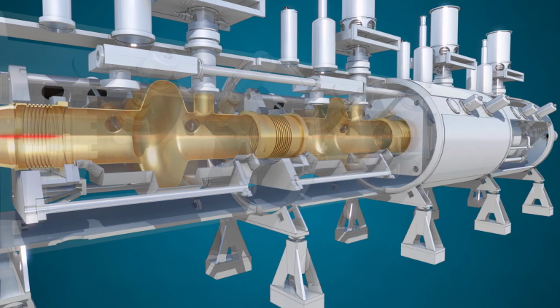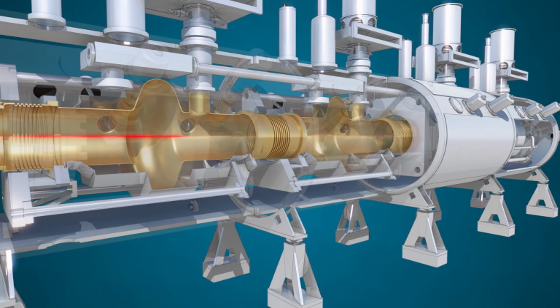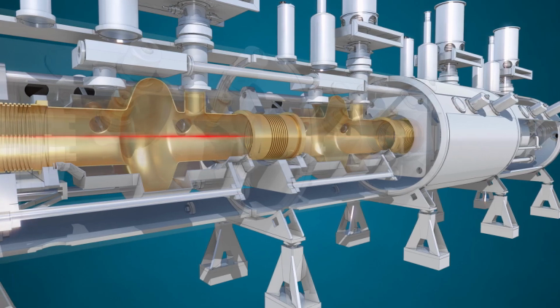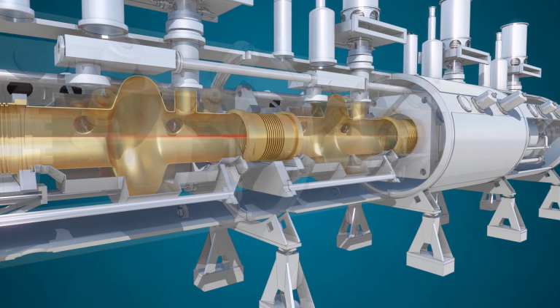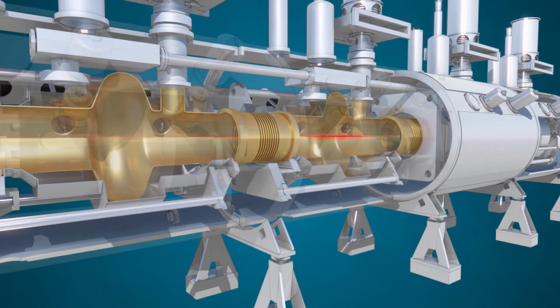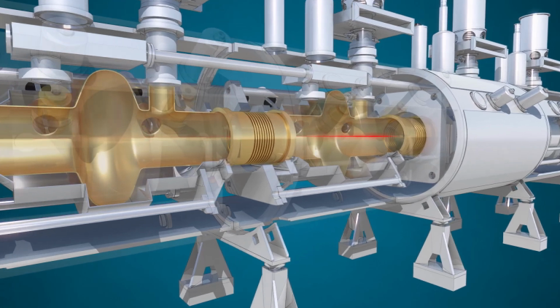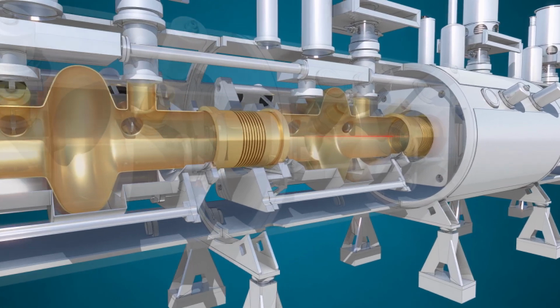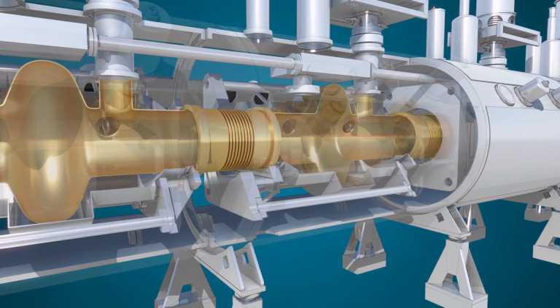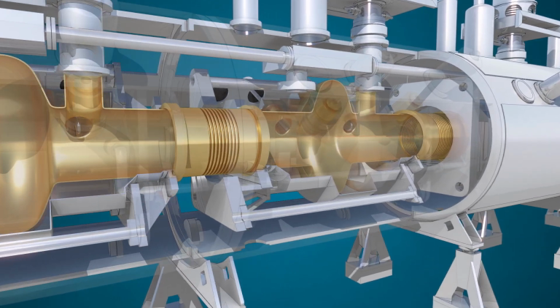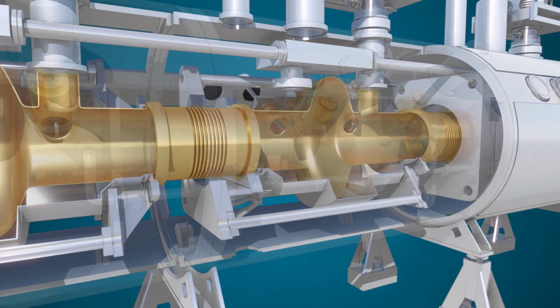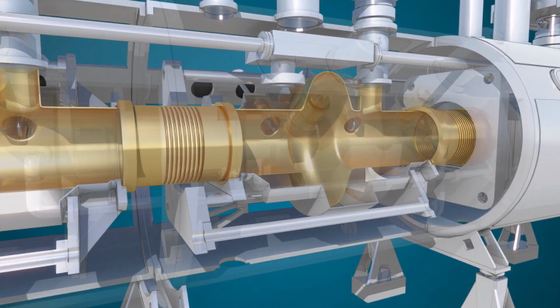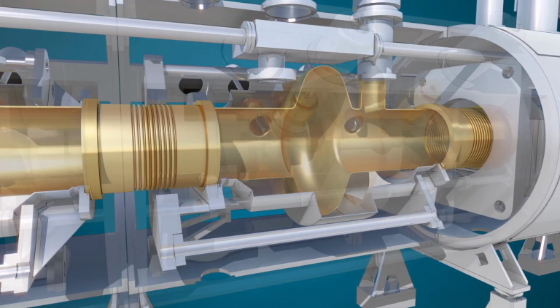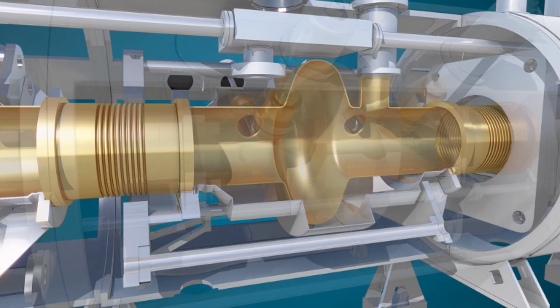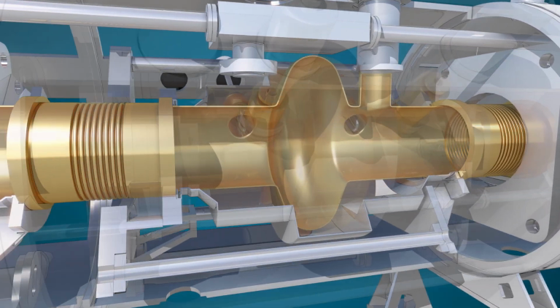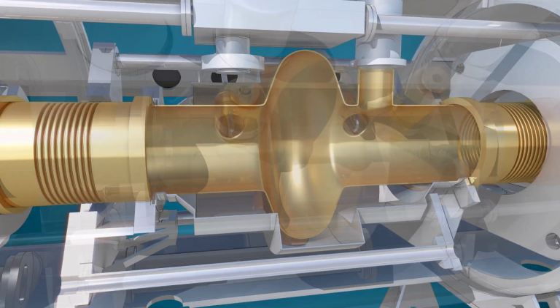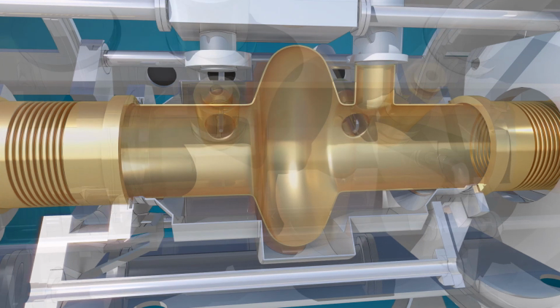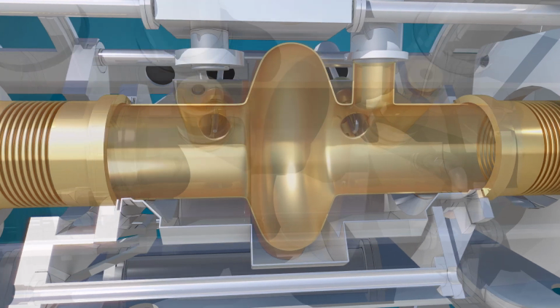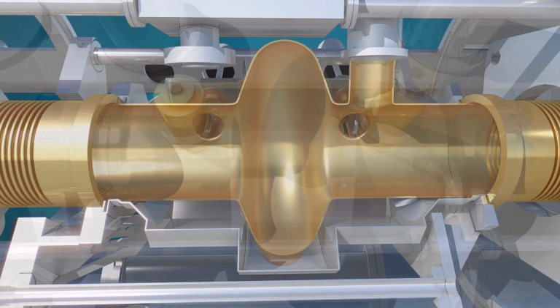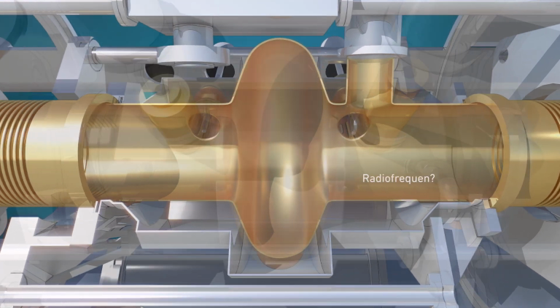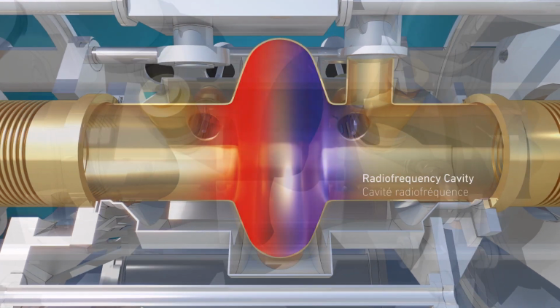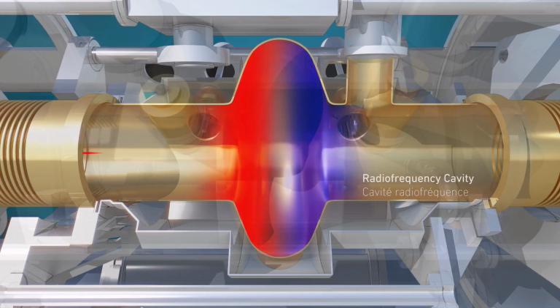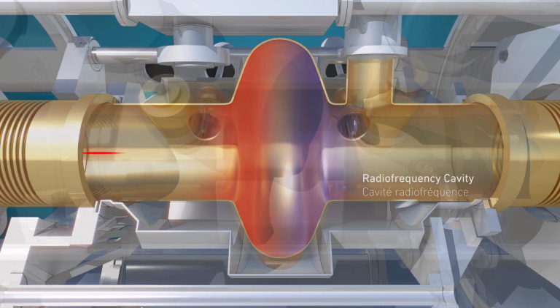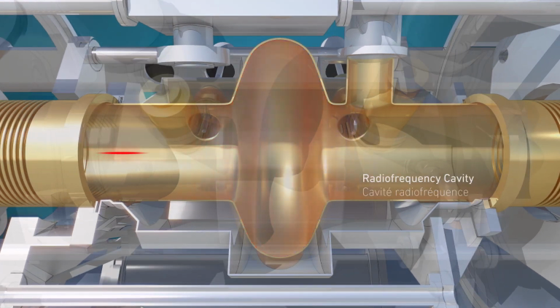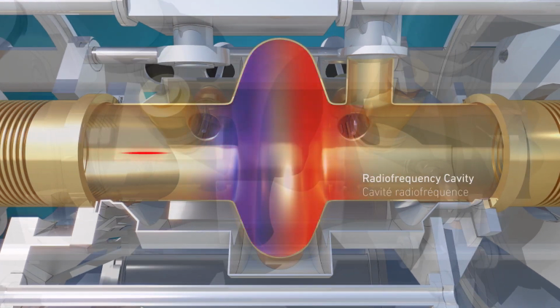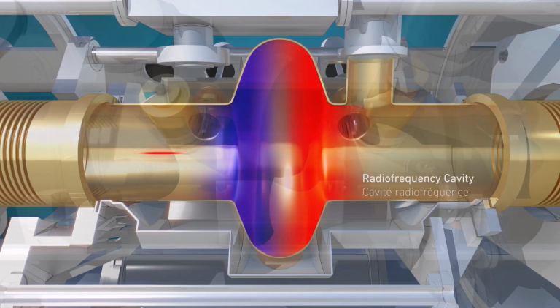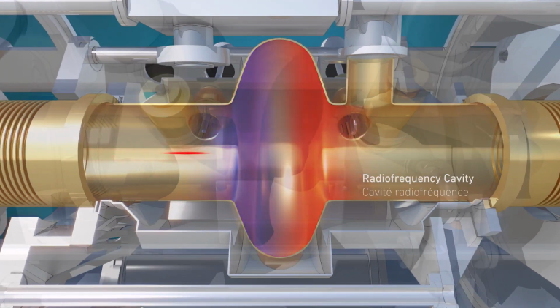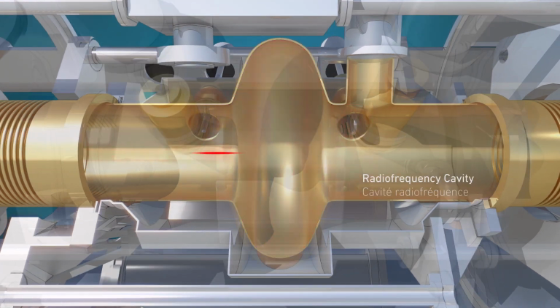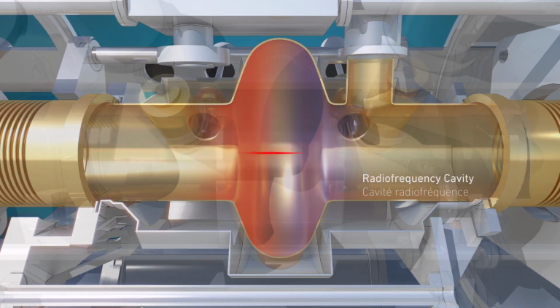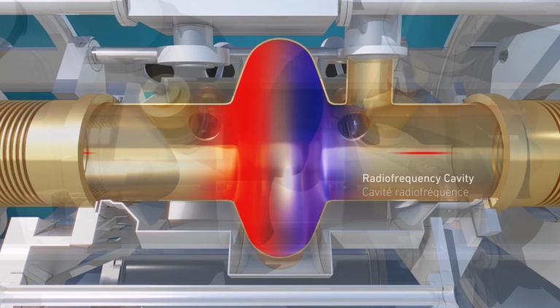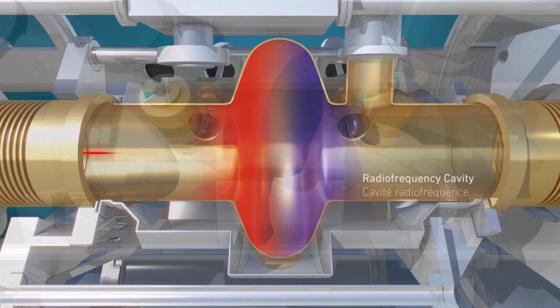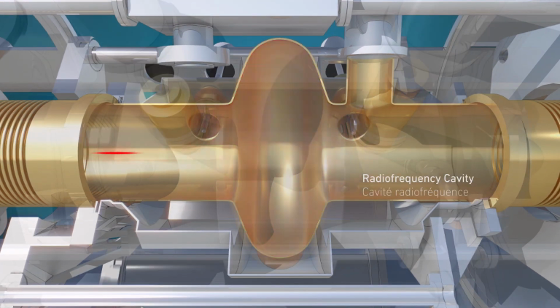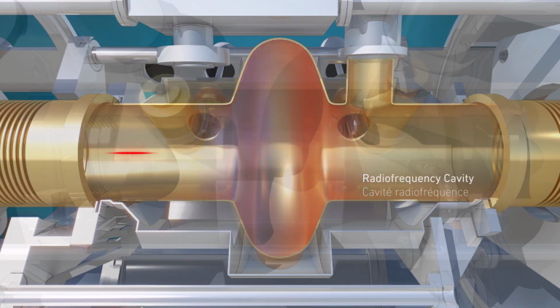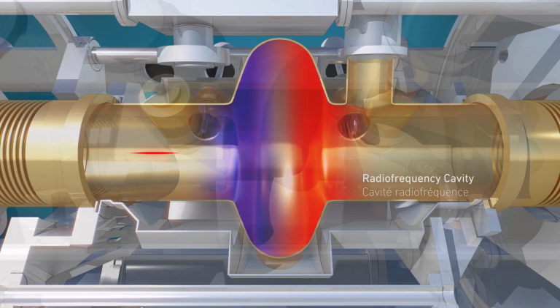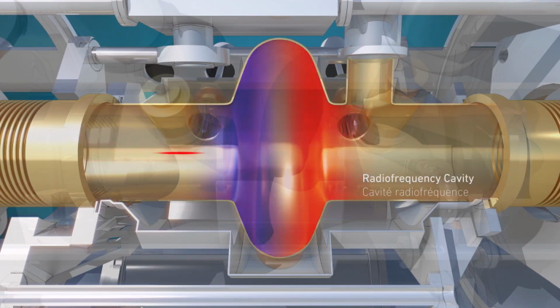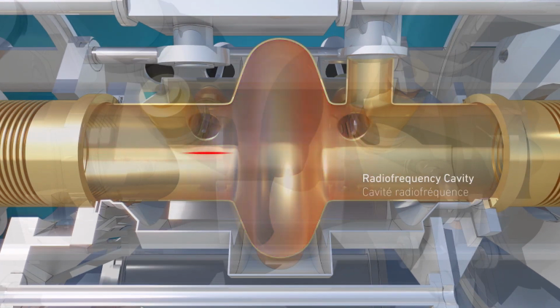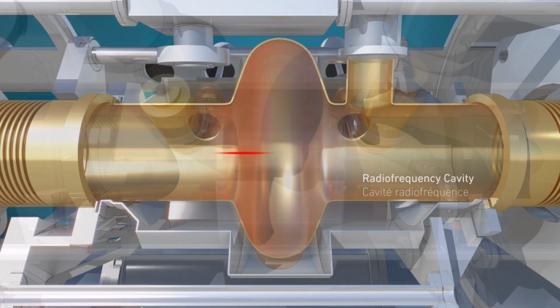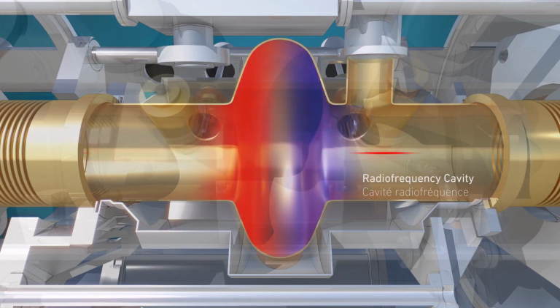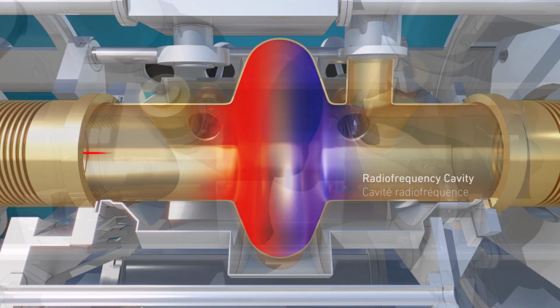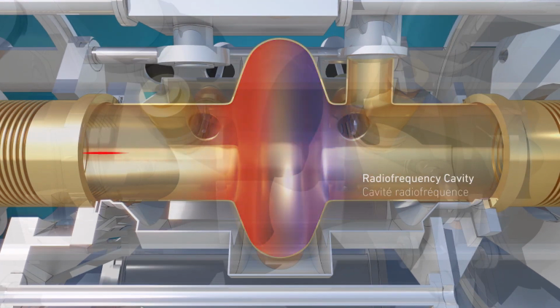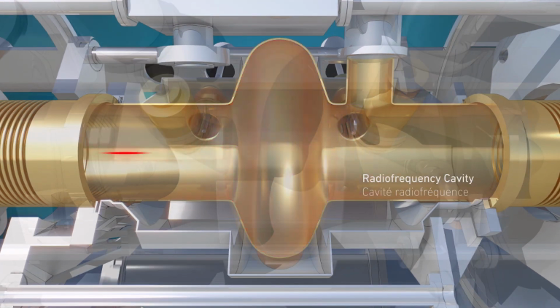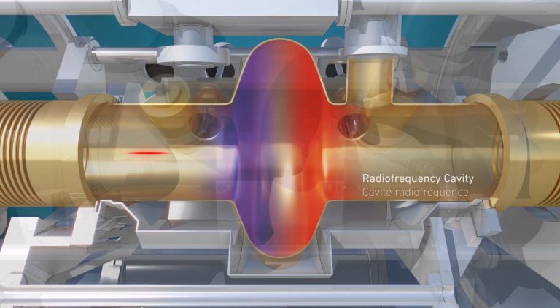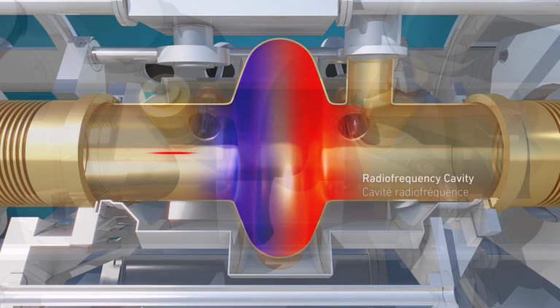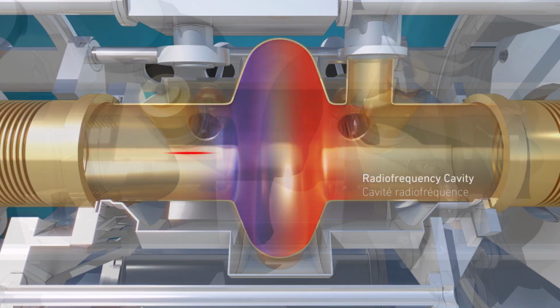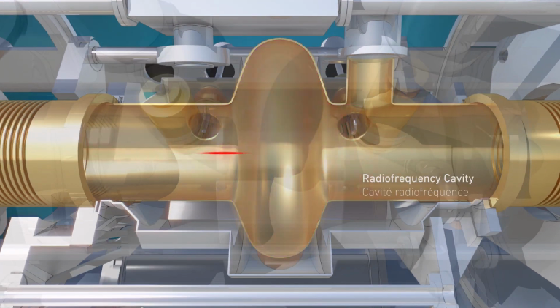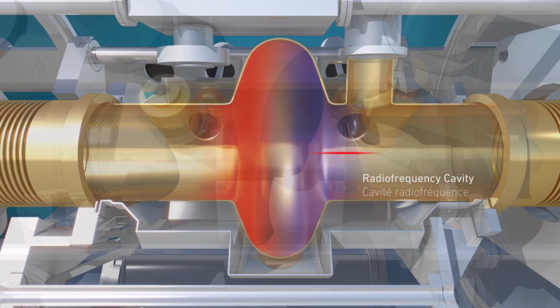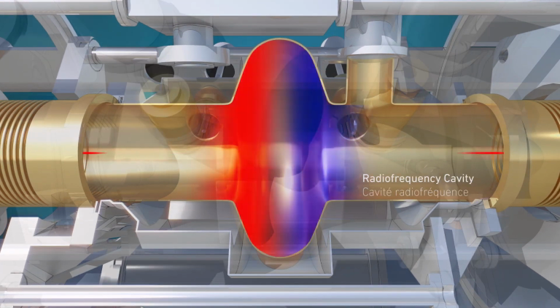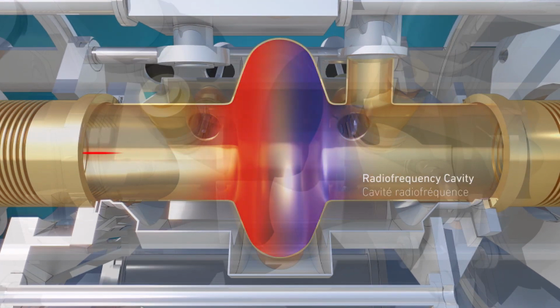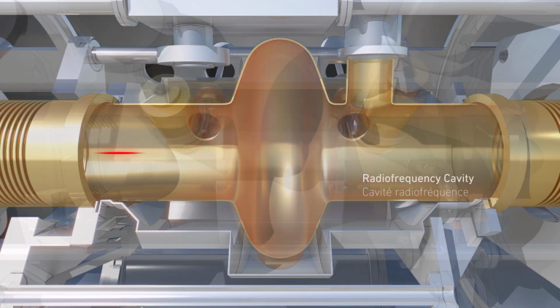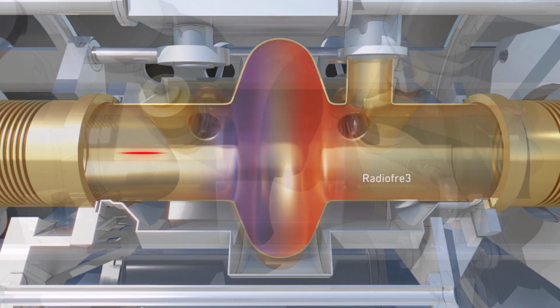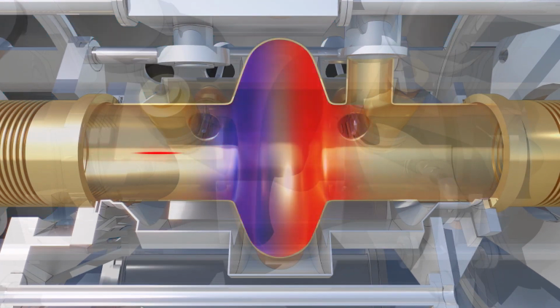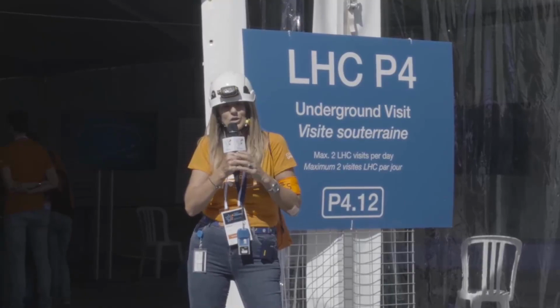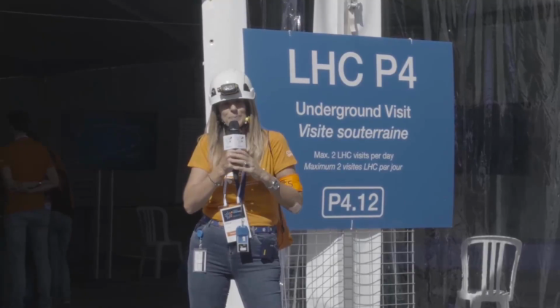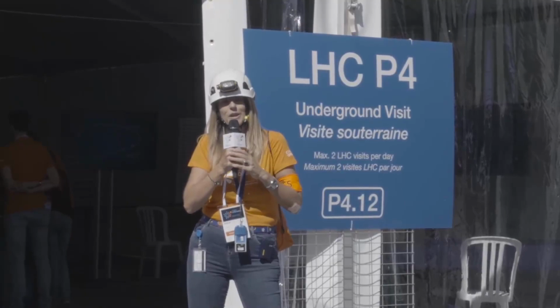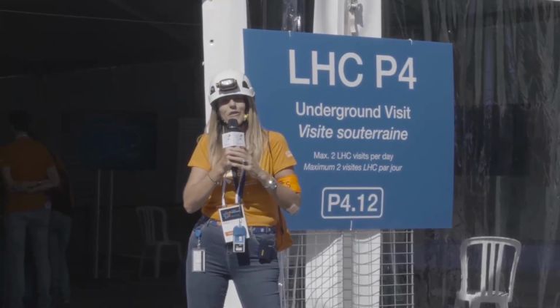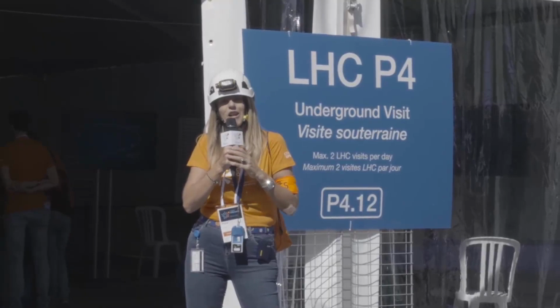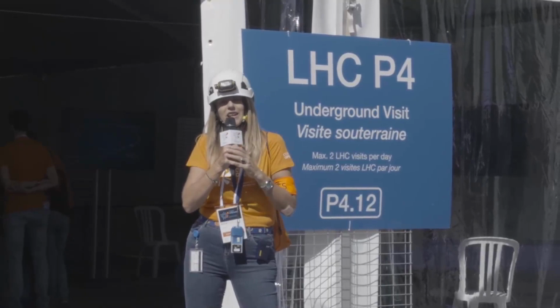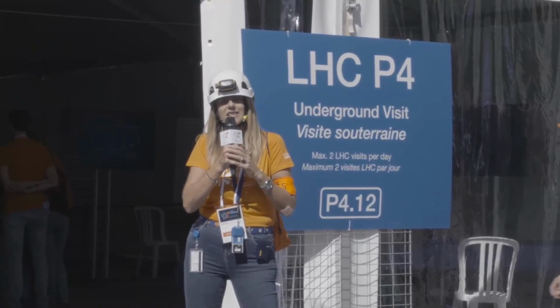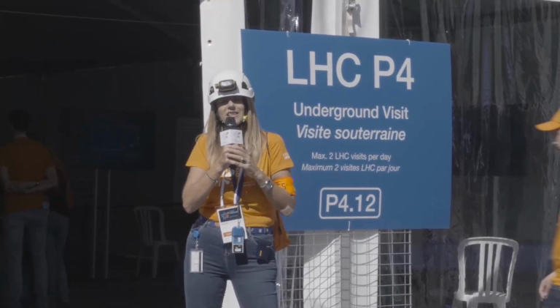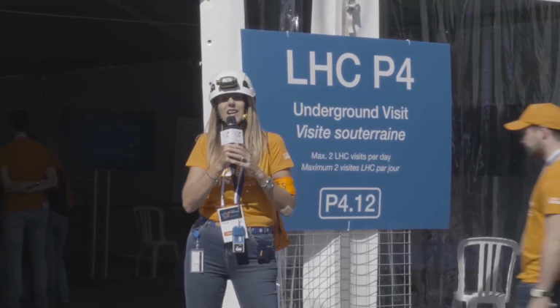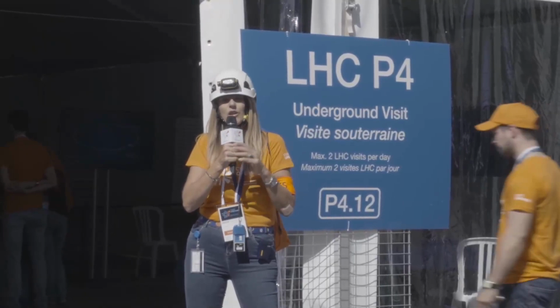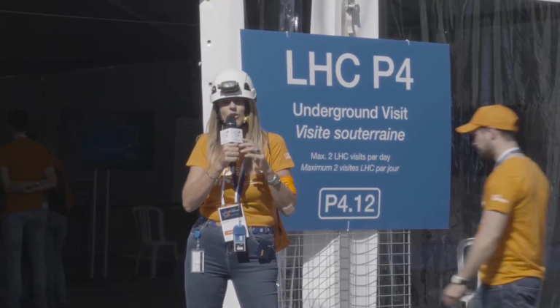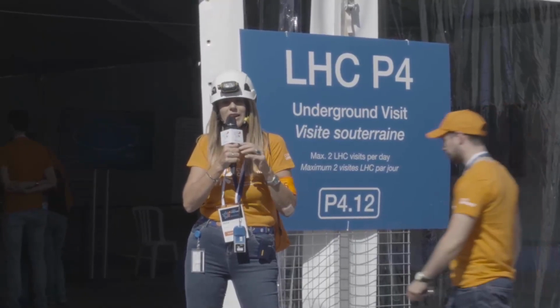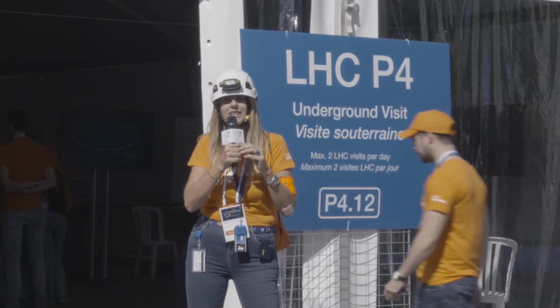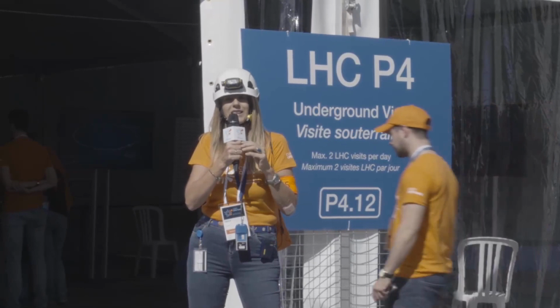All the particles passing through here get their kick and they are accelerated to close to the speed of light, right here.